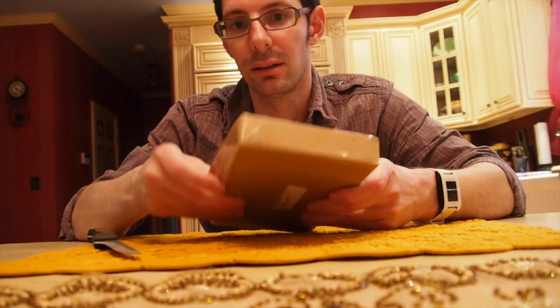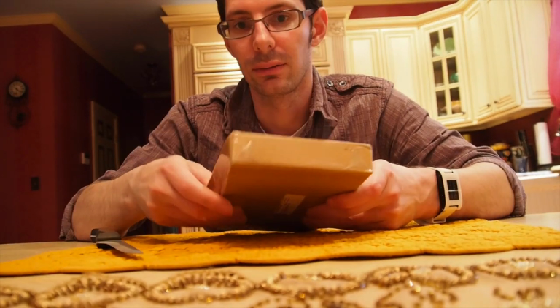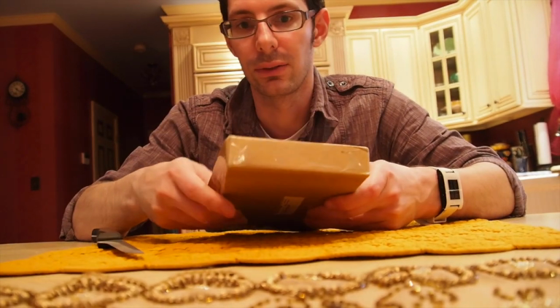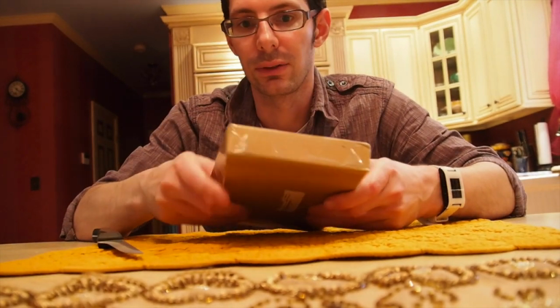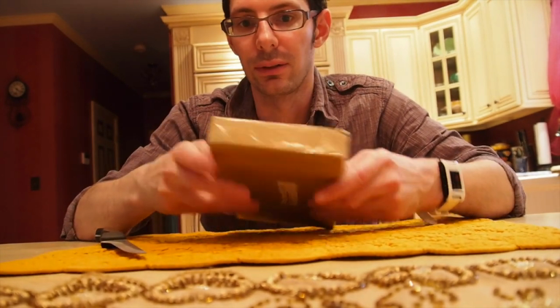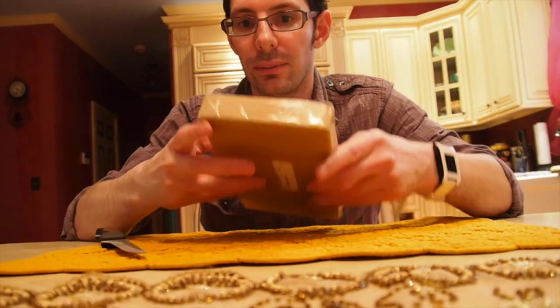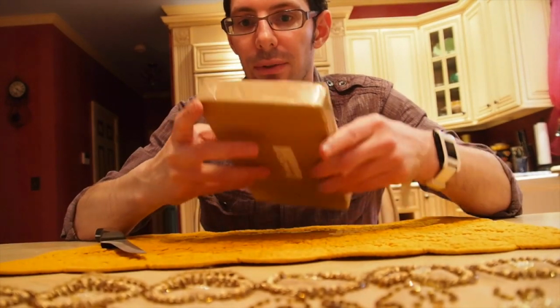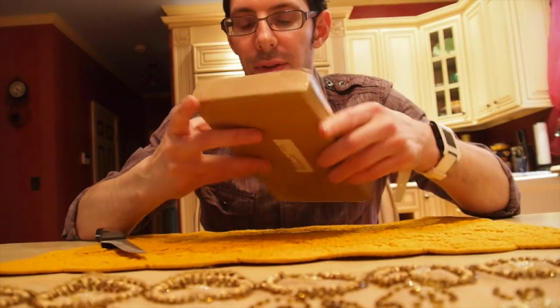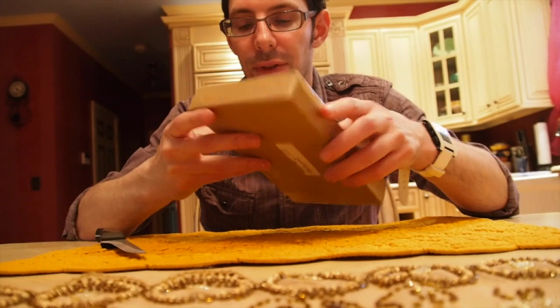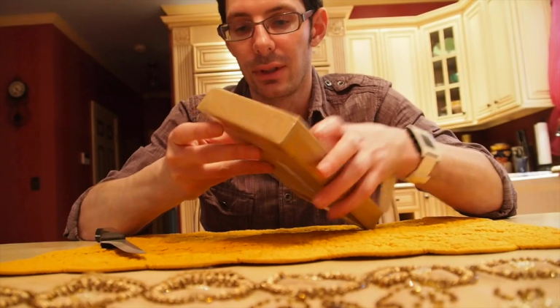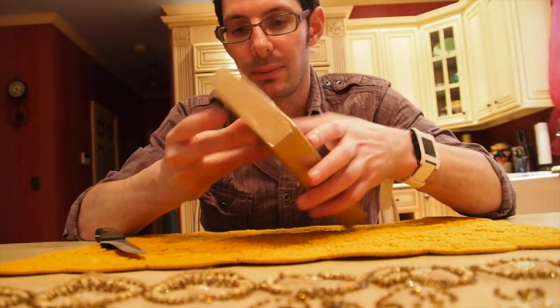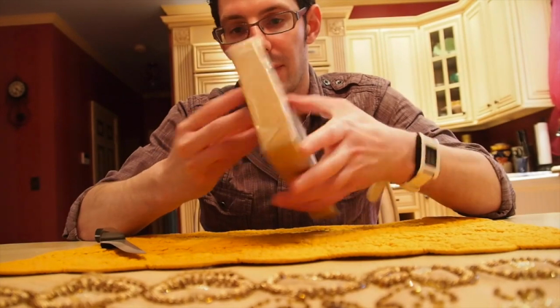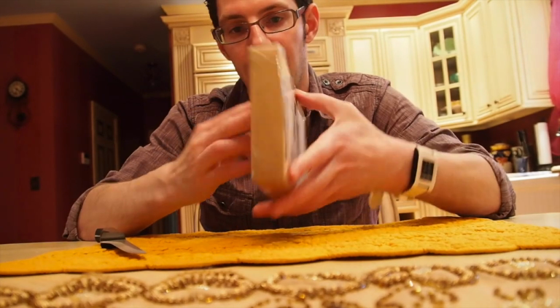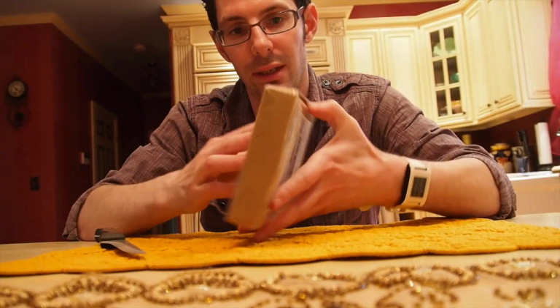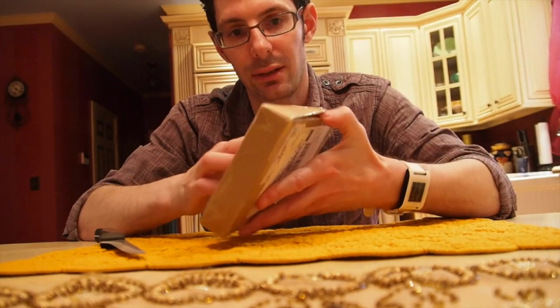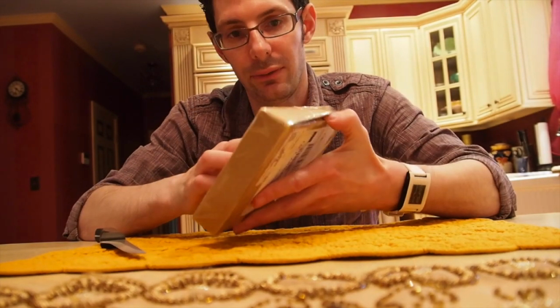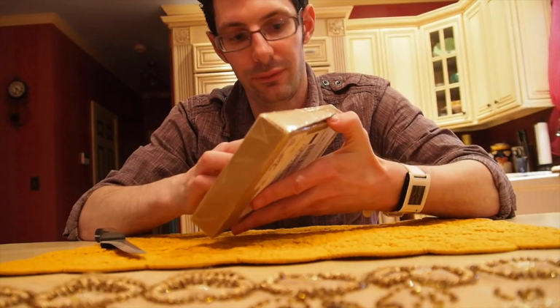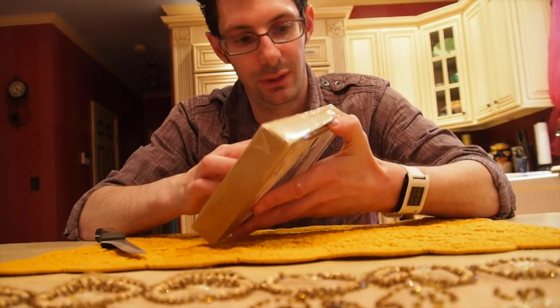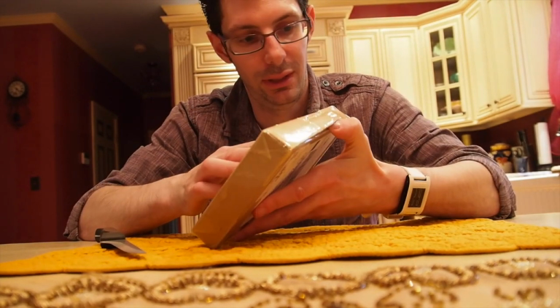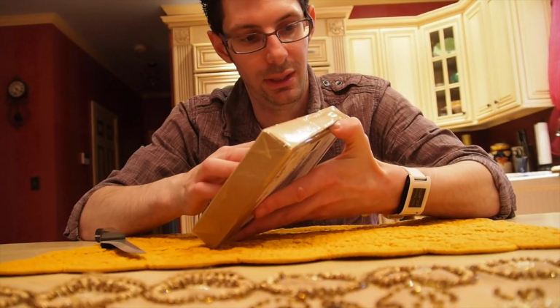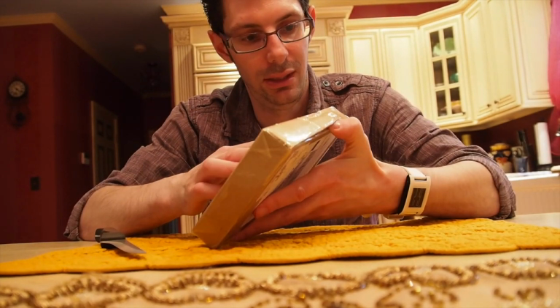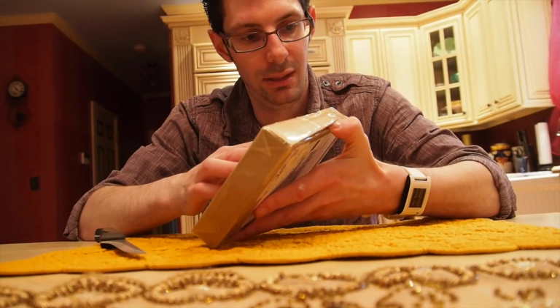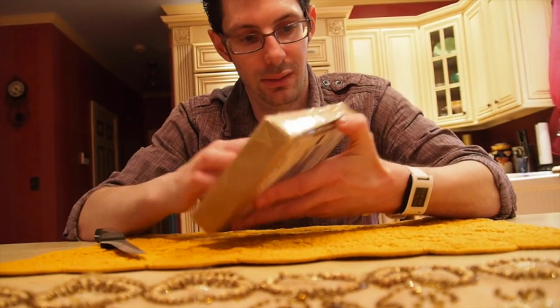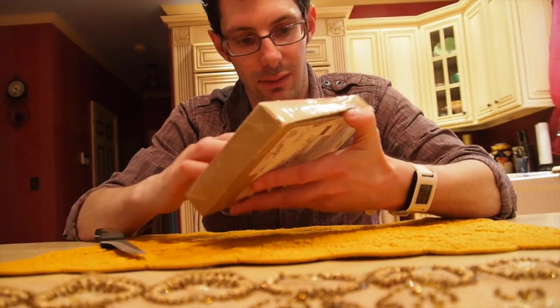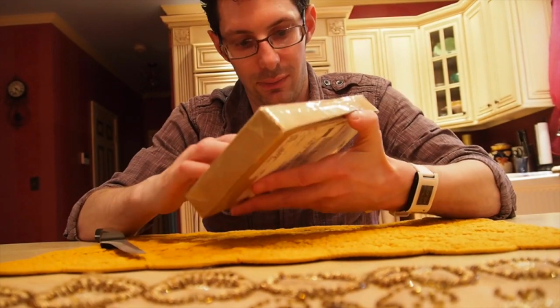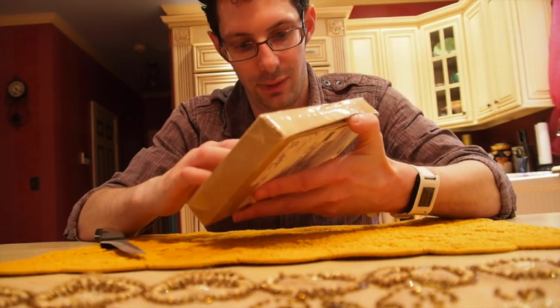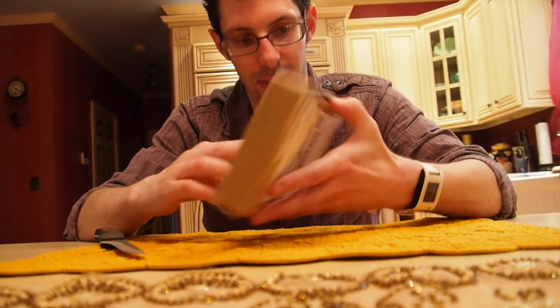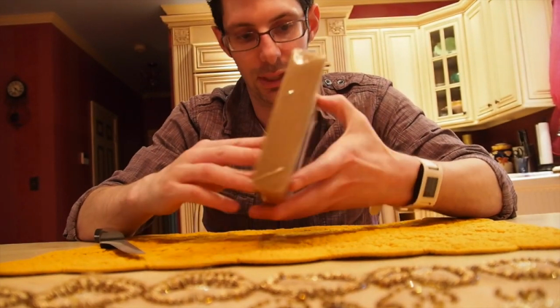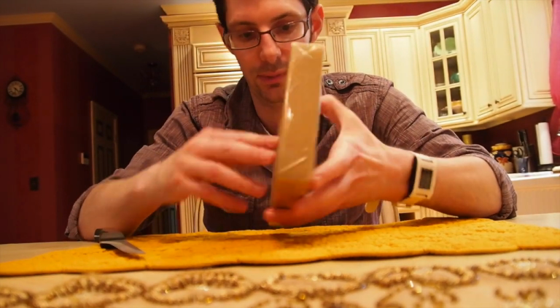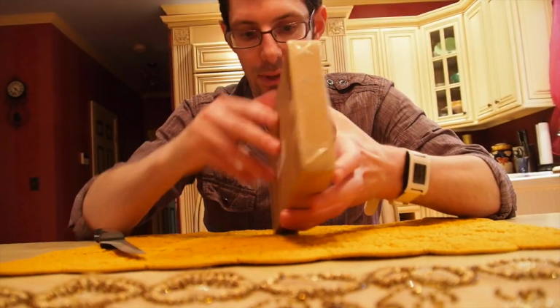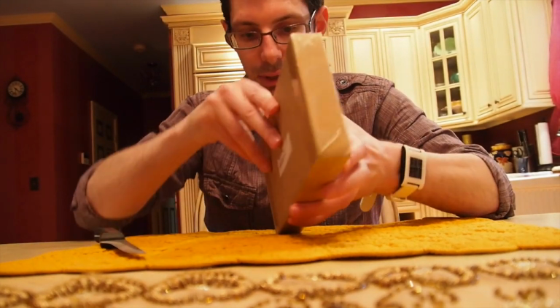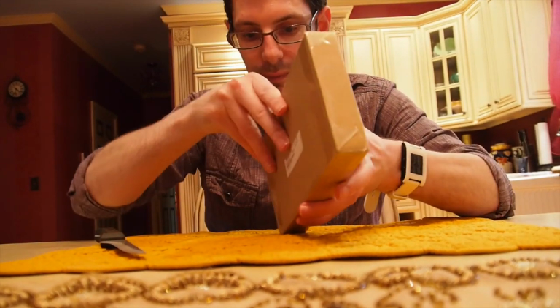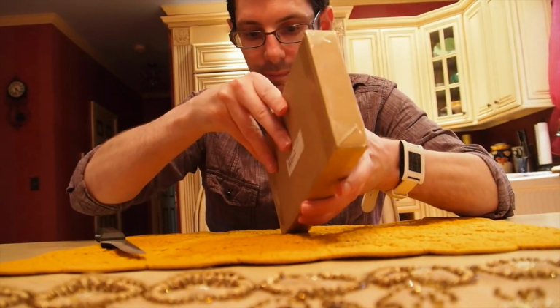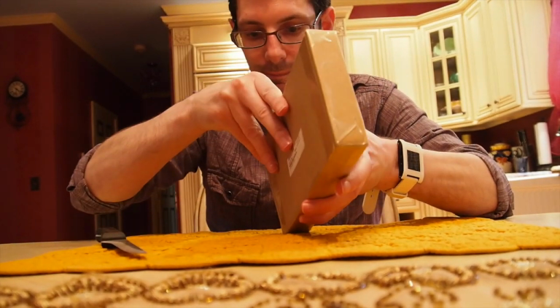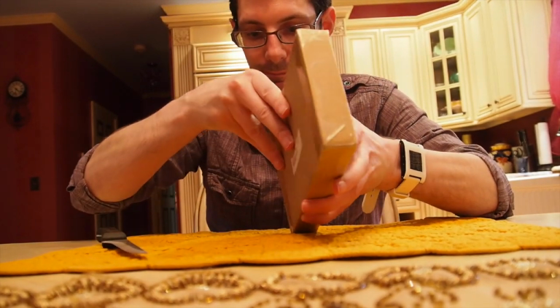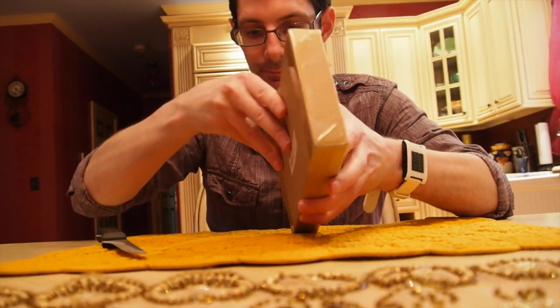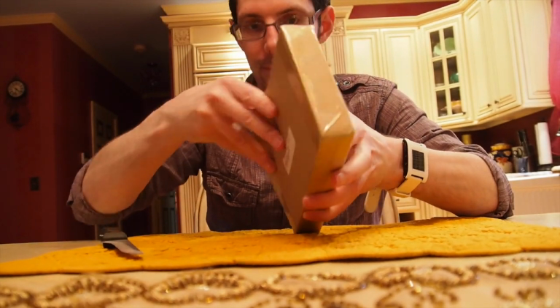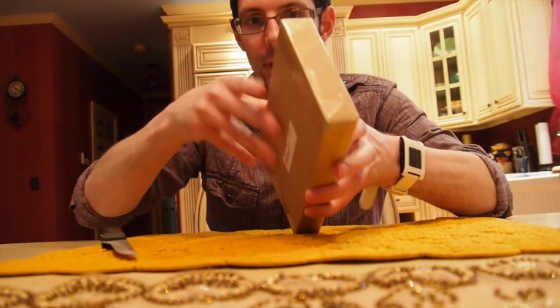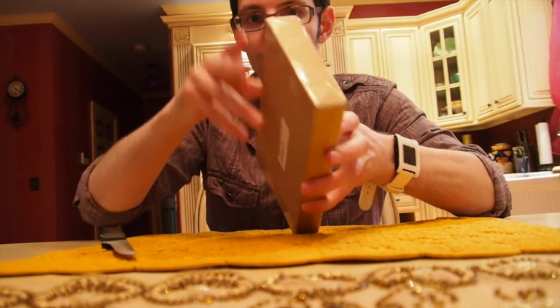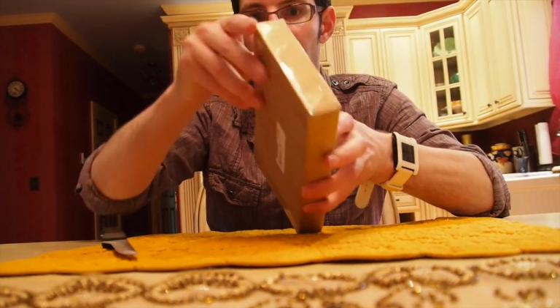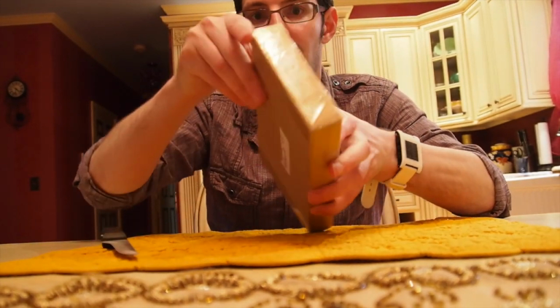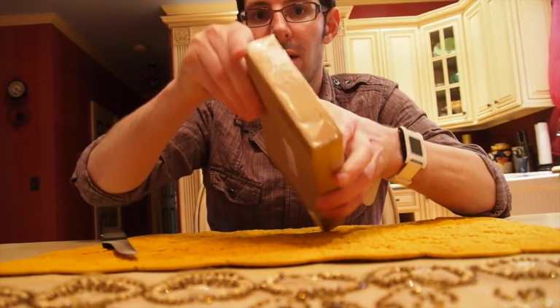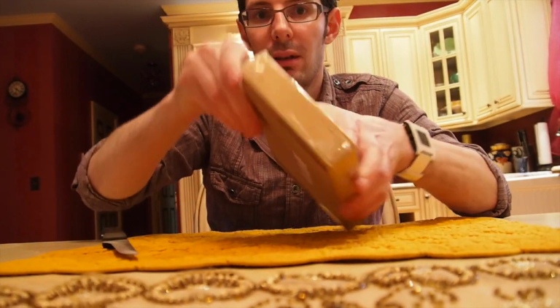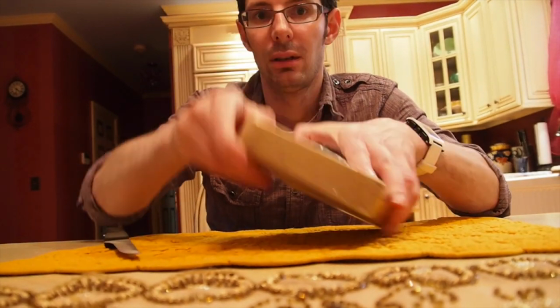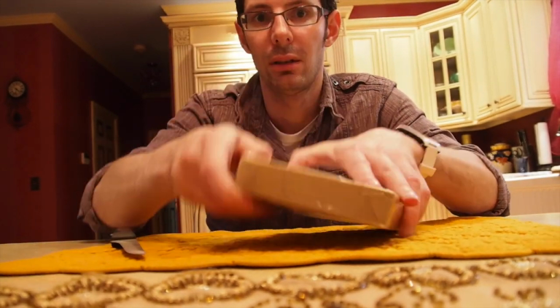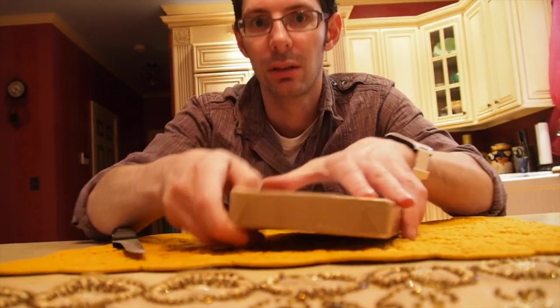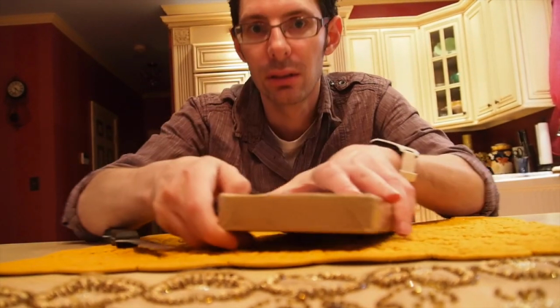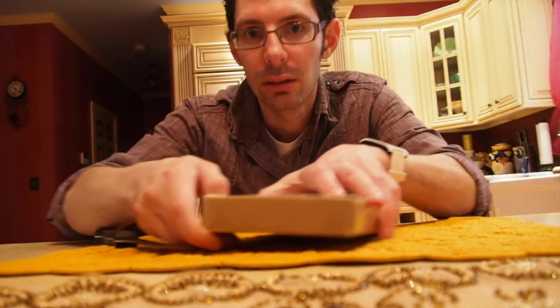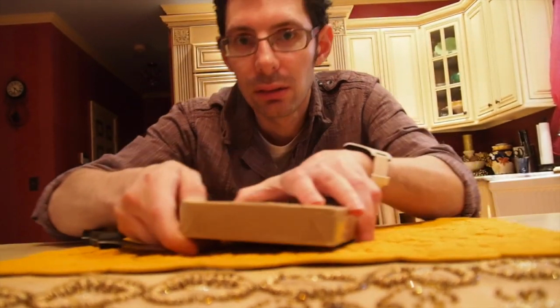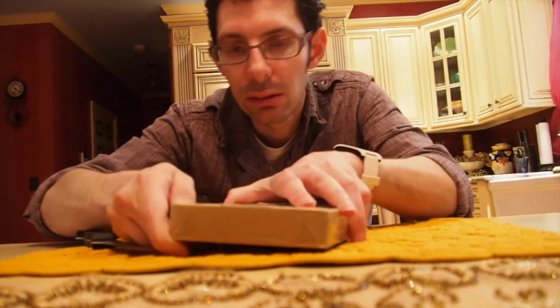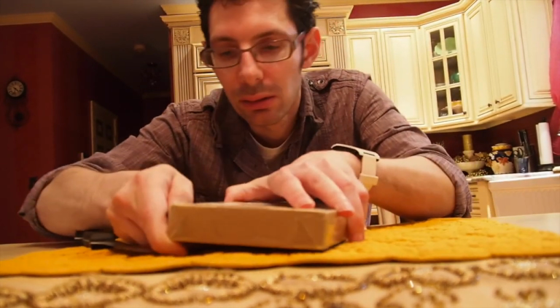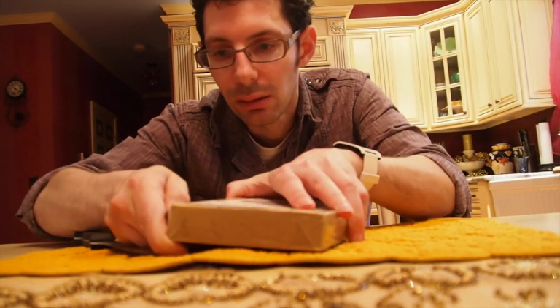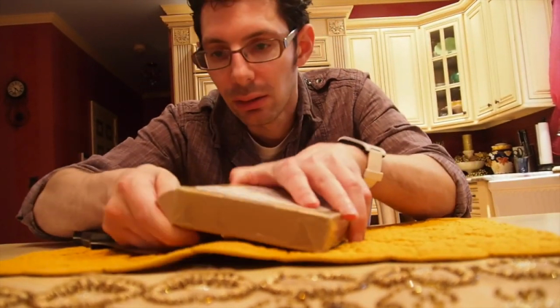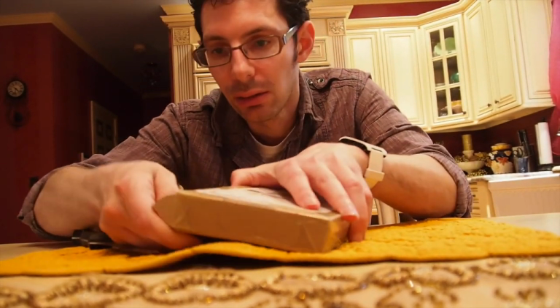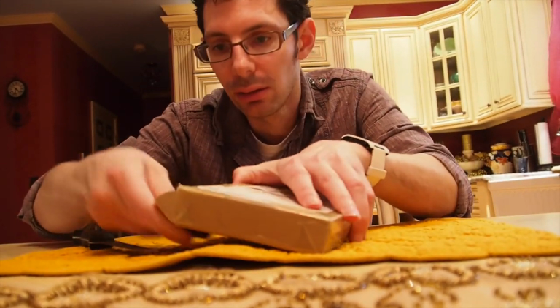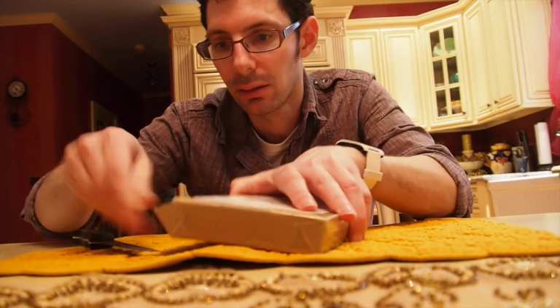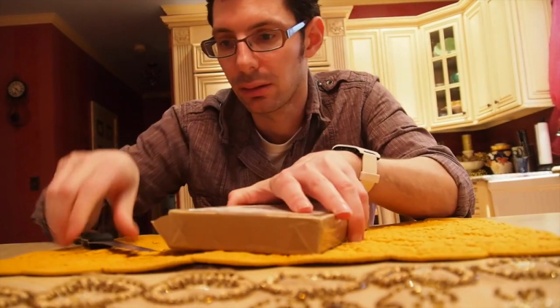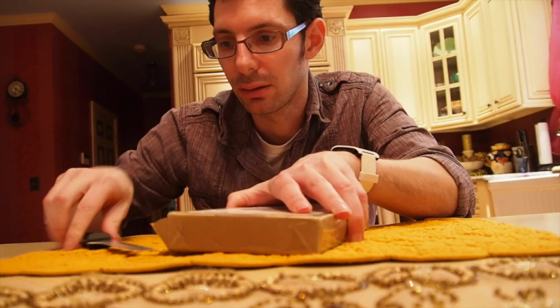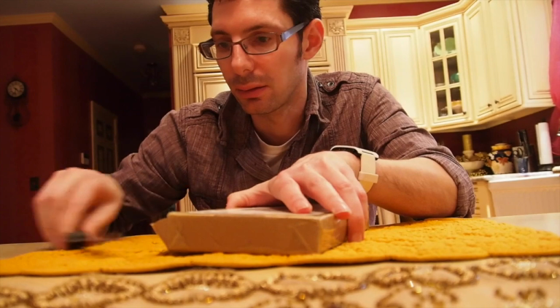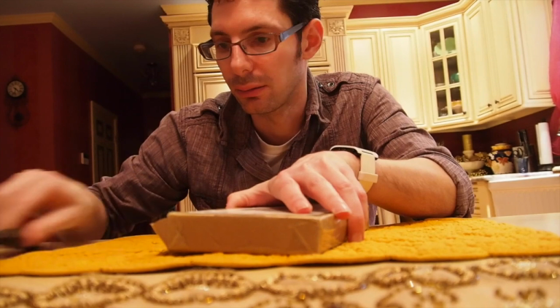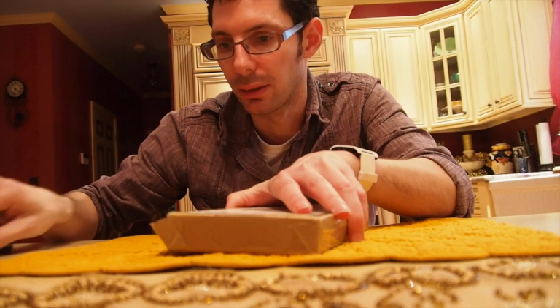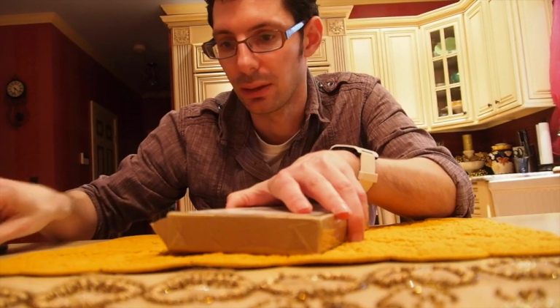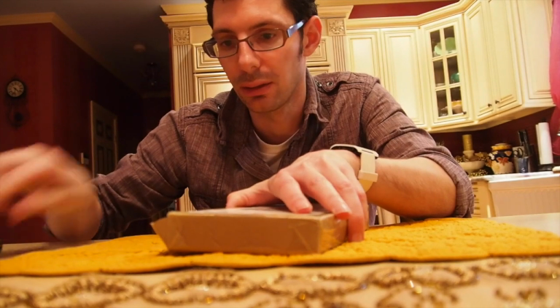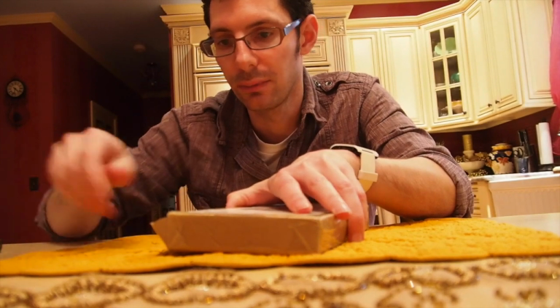I'm just going to open this up carefully. I don't want to damage it. There we go.